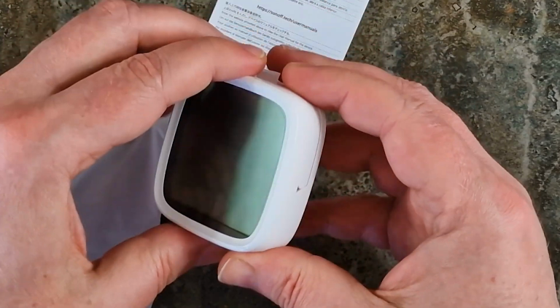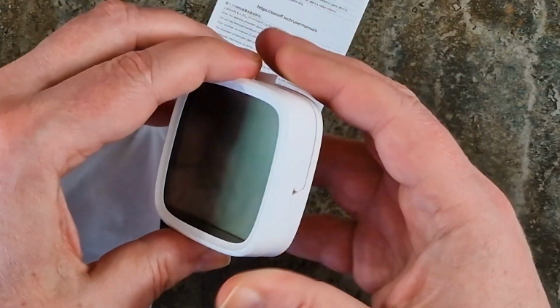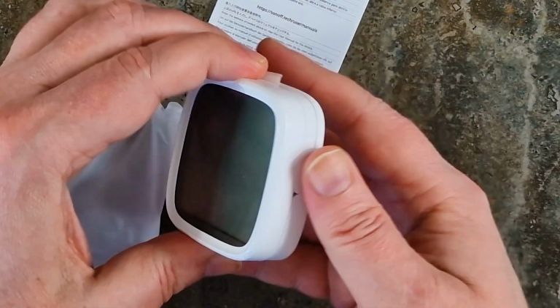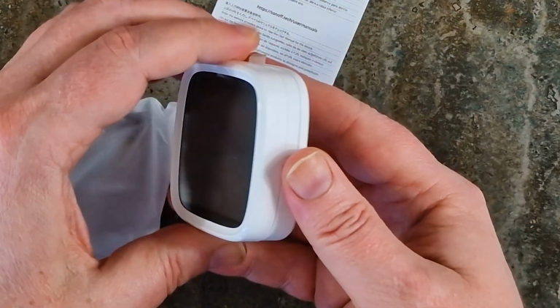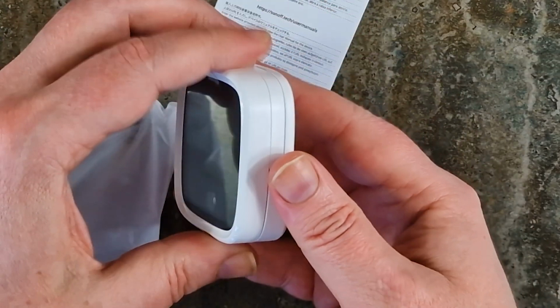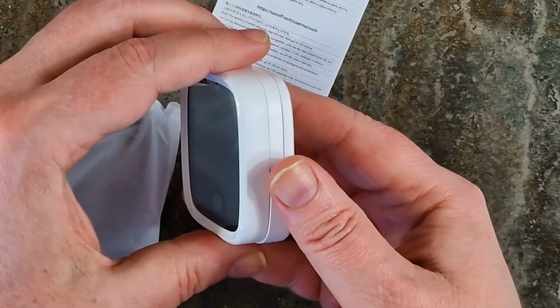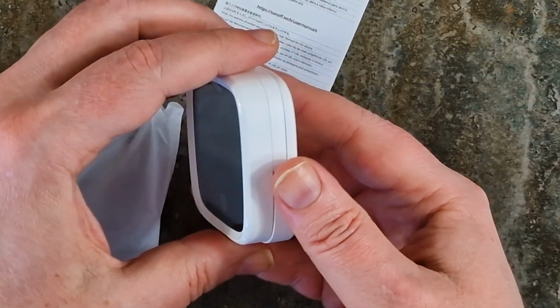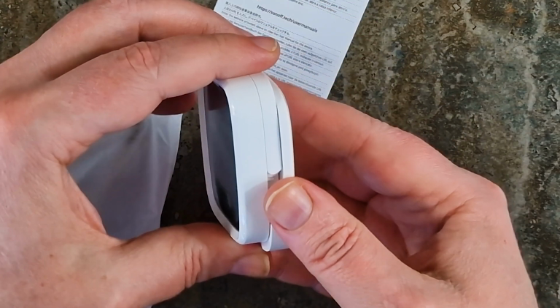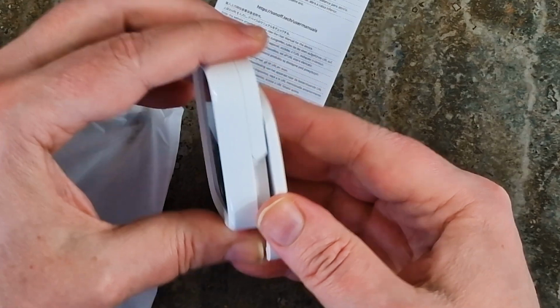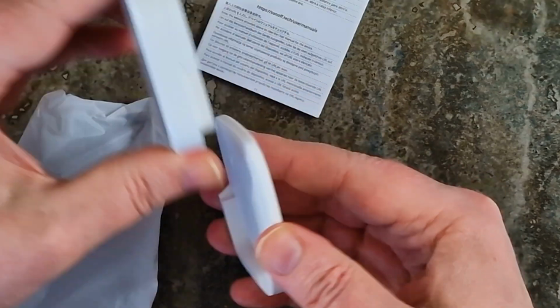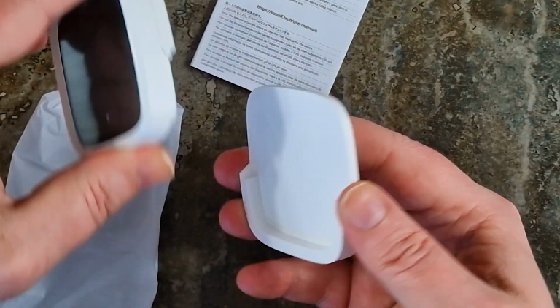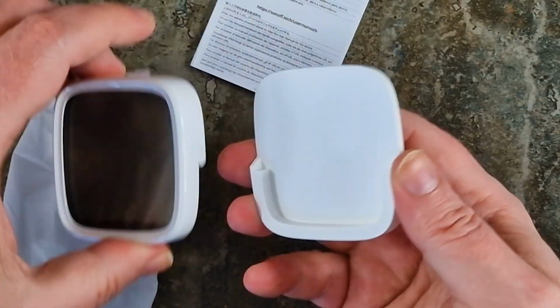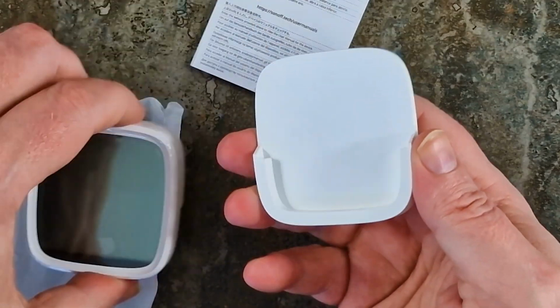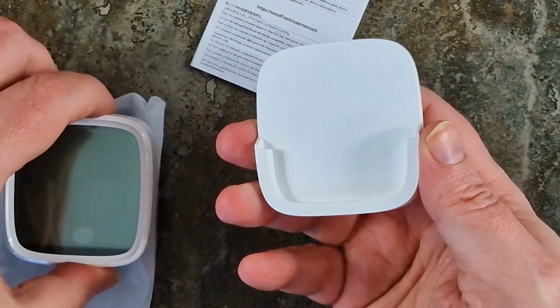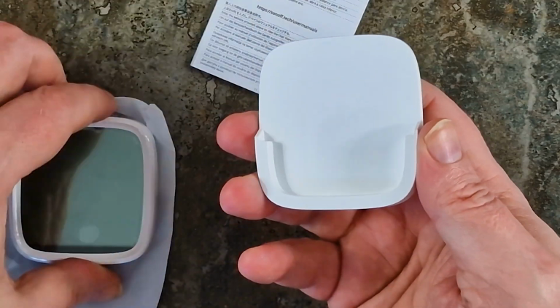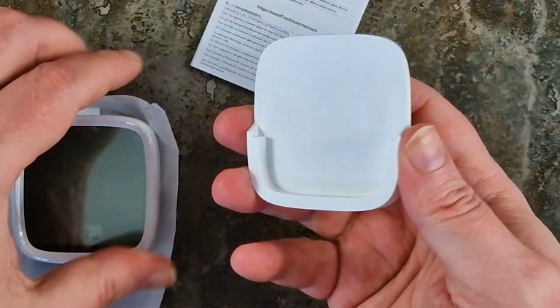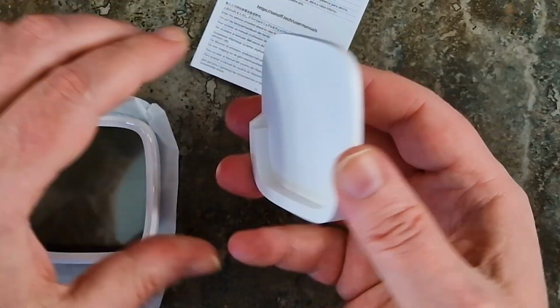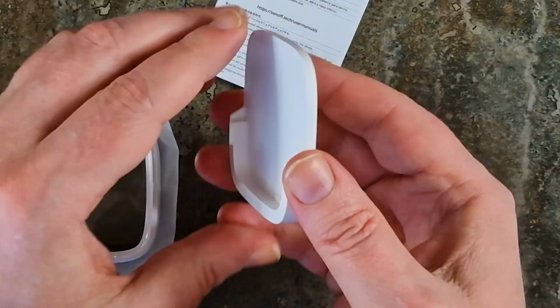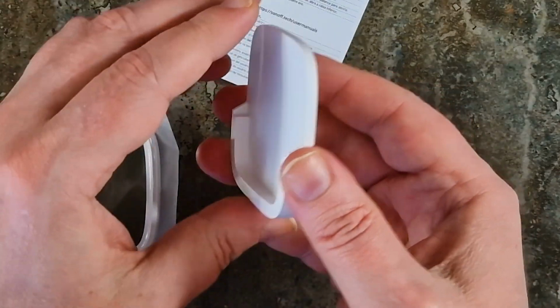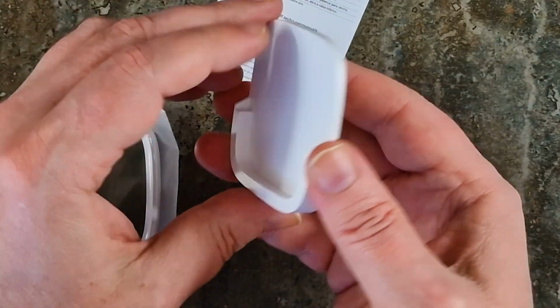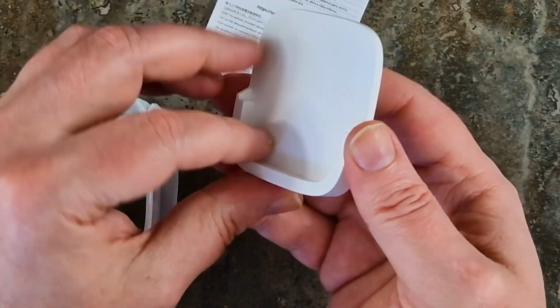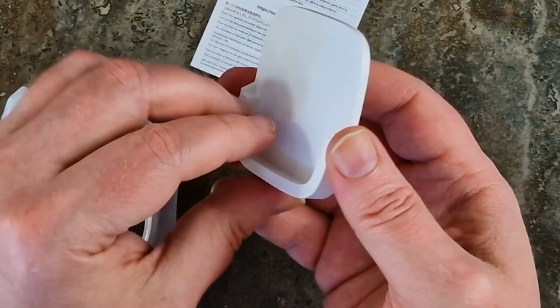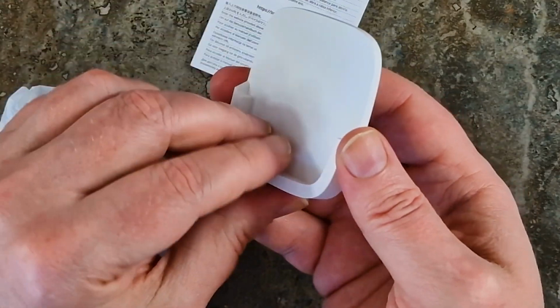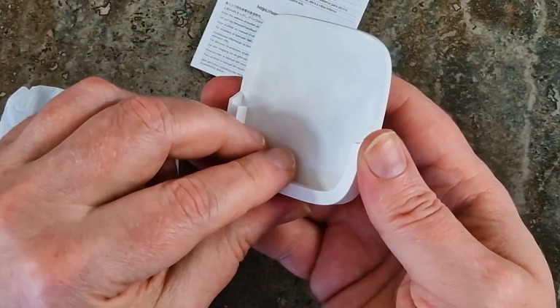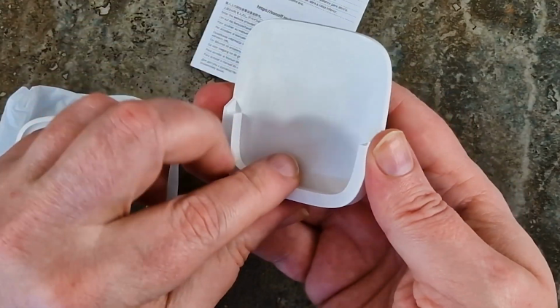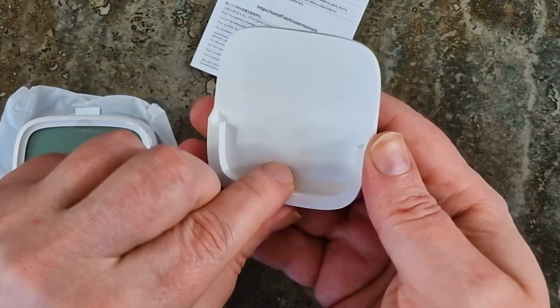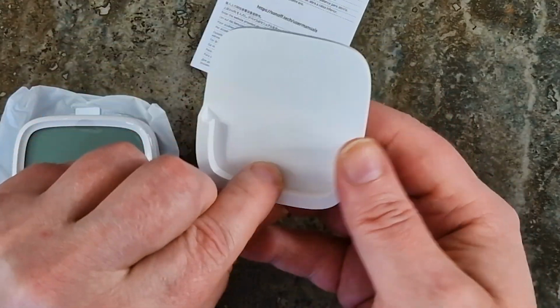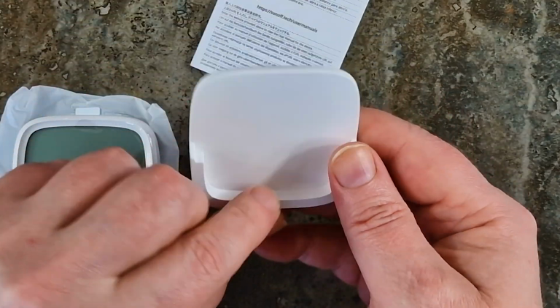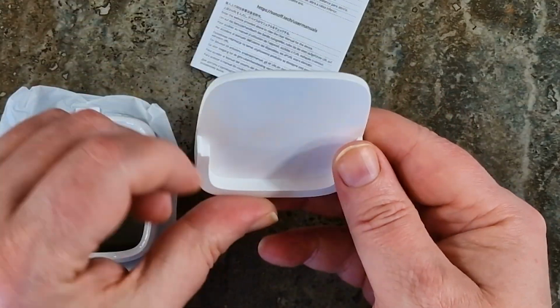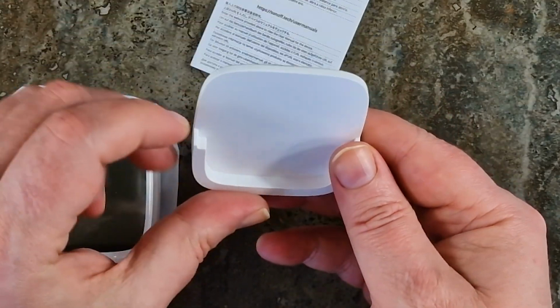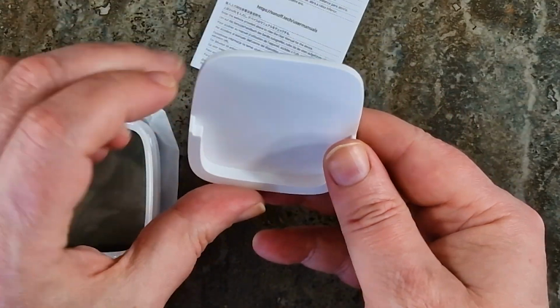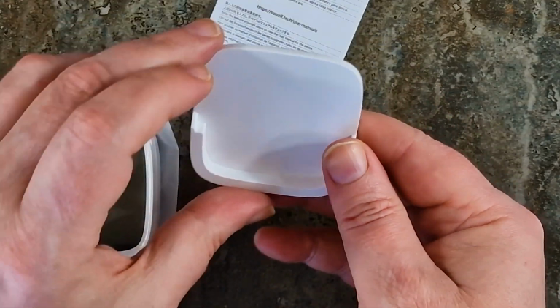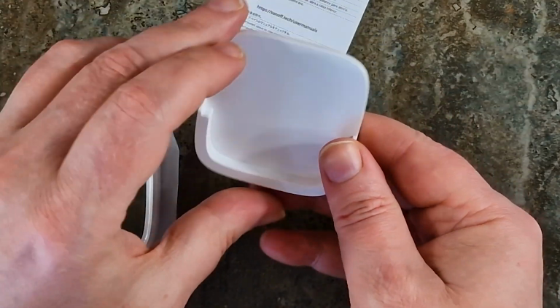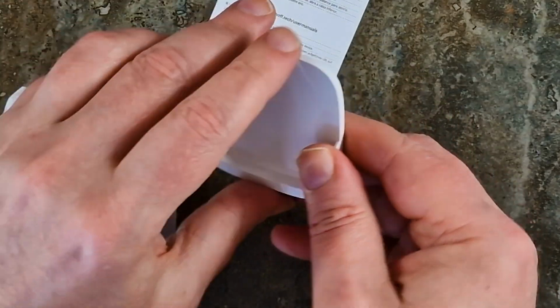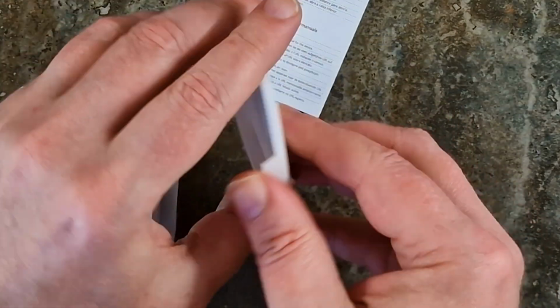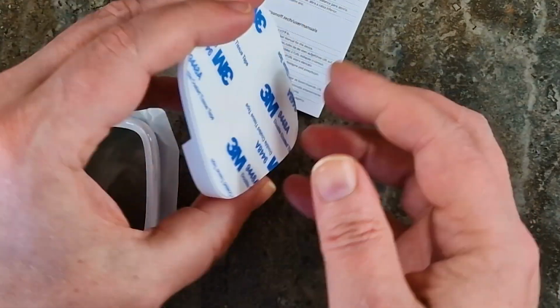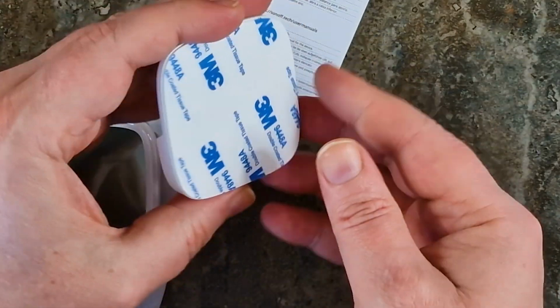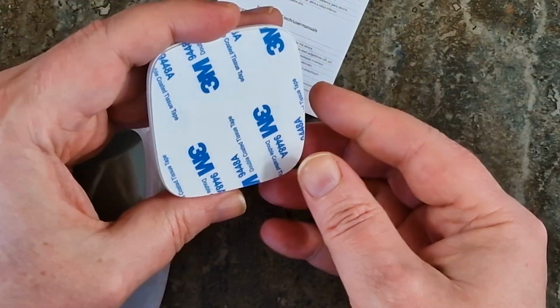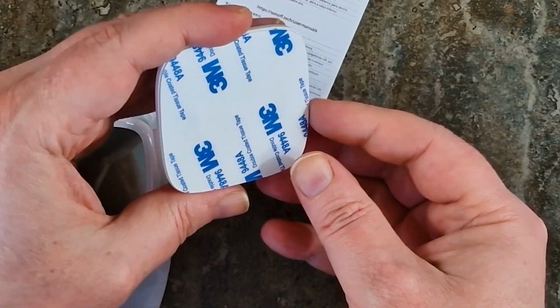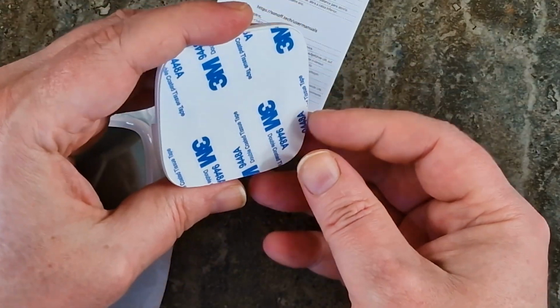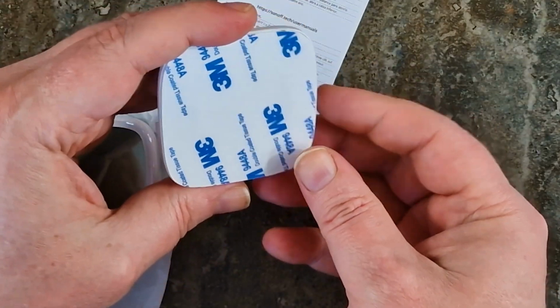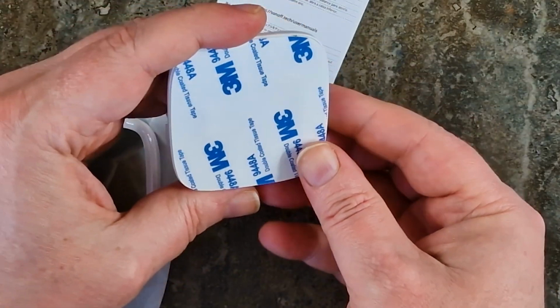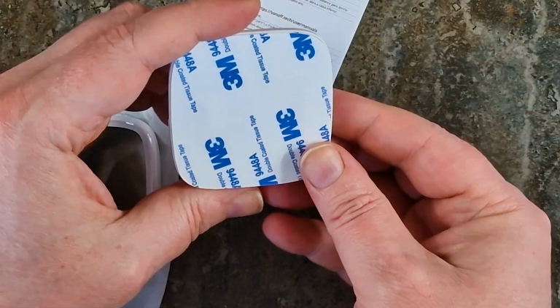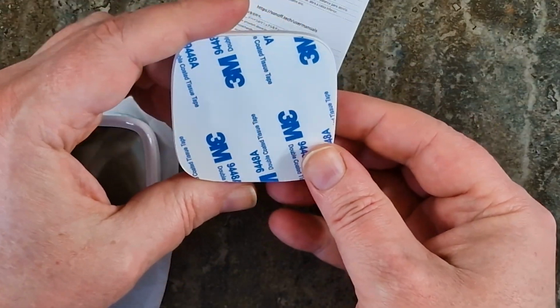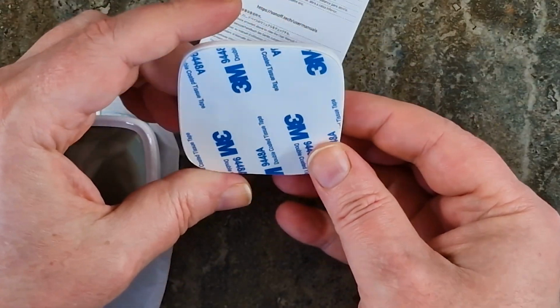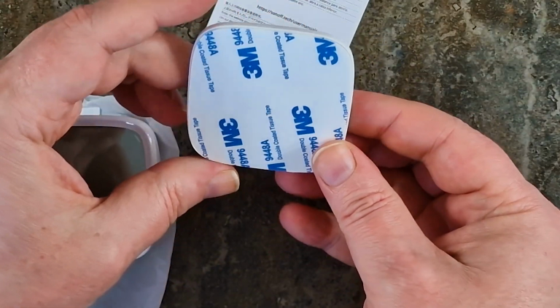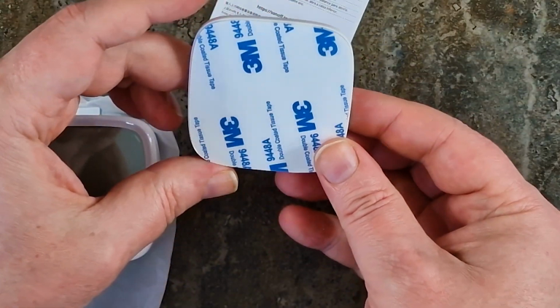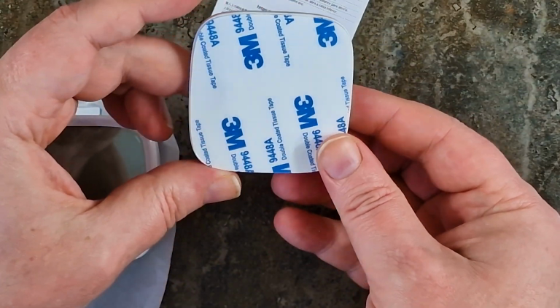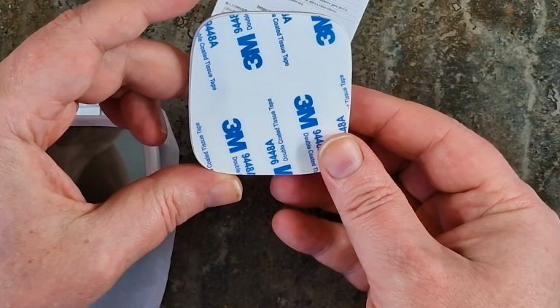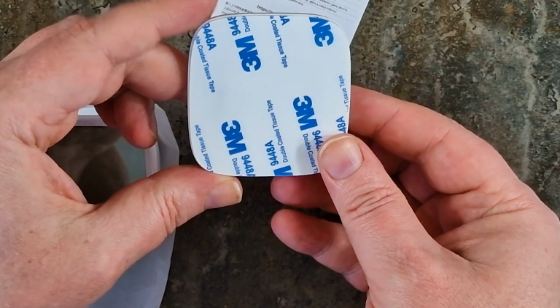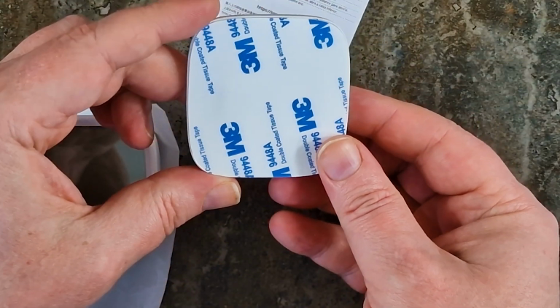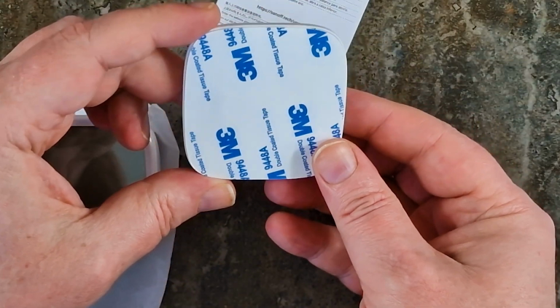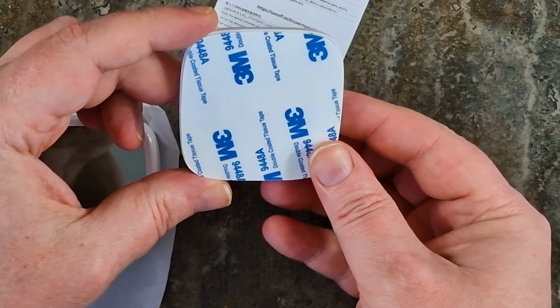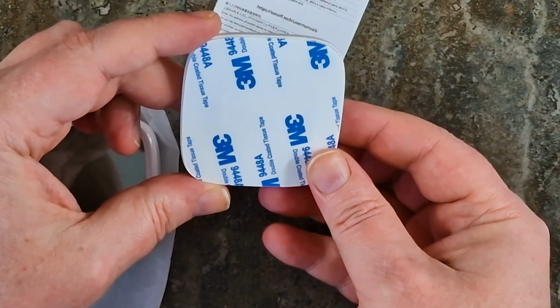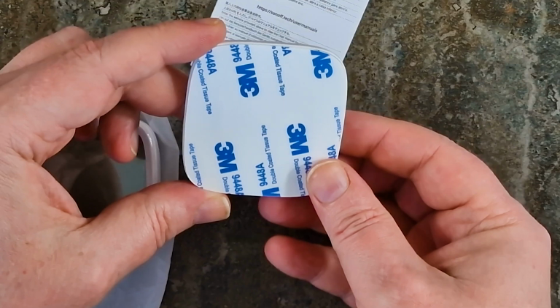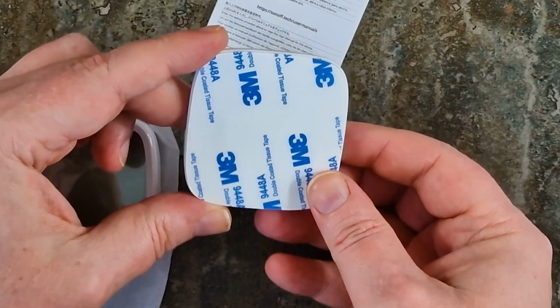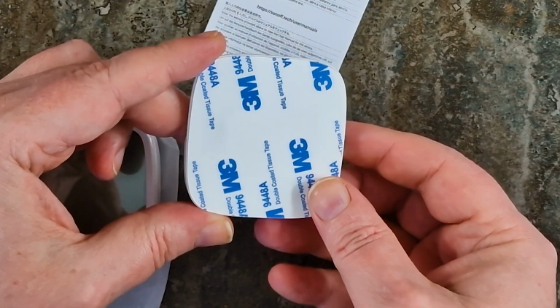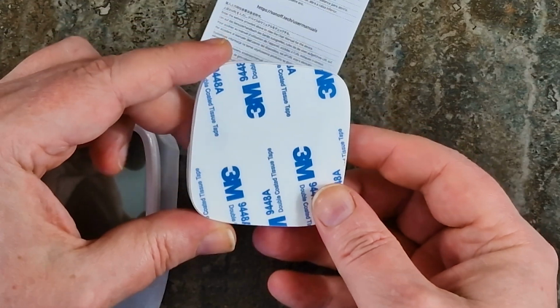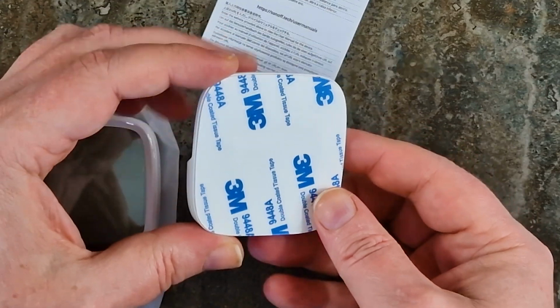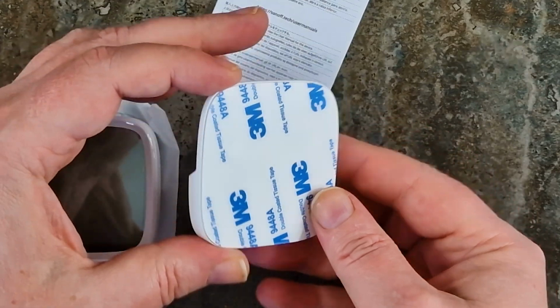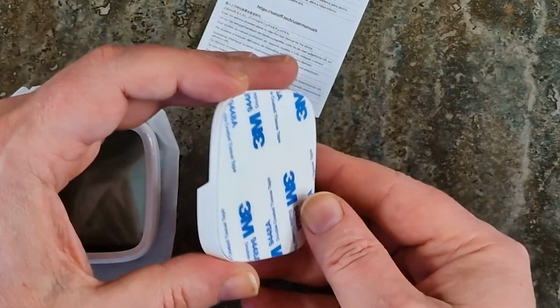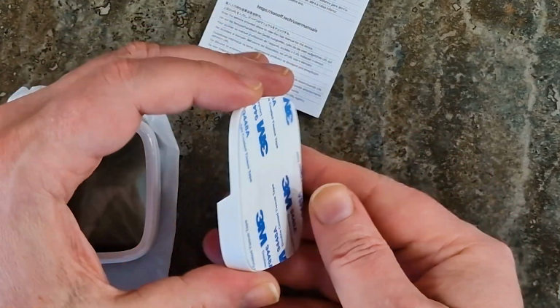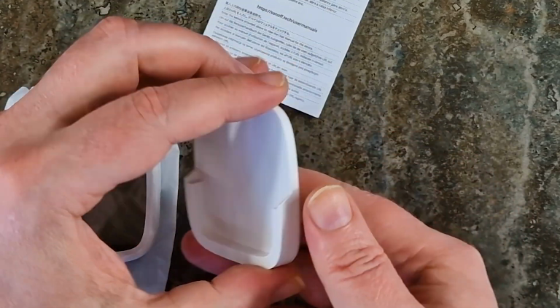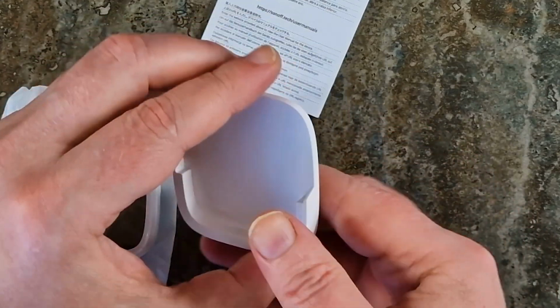Inside we have a sensor with a gloriously oversized display, because who doesn't love big numbers? There's also 3M adhesive tape already attached to the base, because screws are apparently too mainstream.